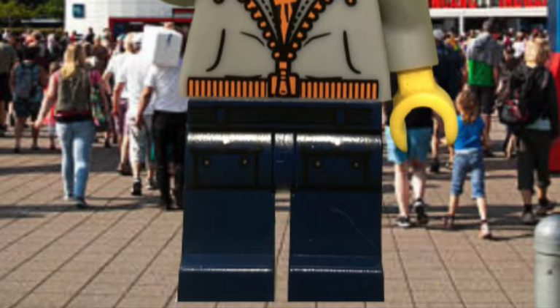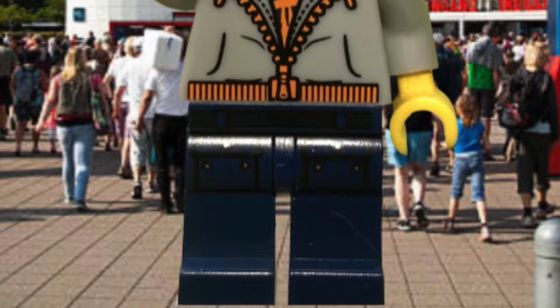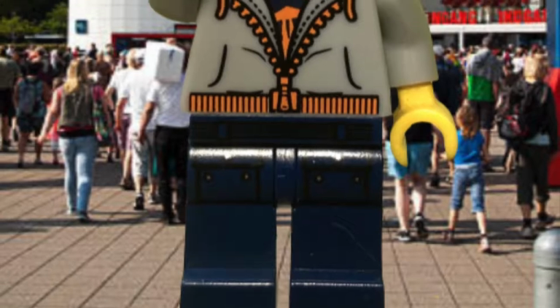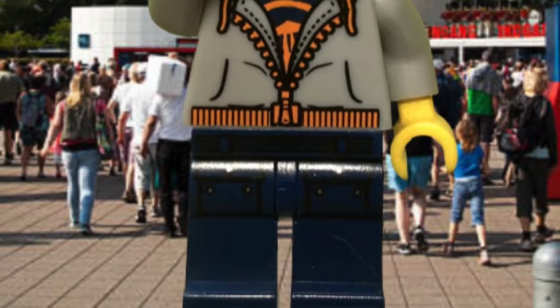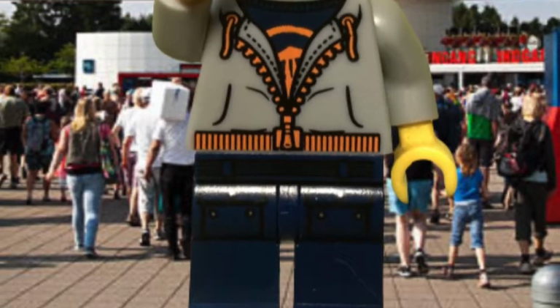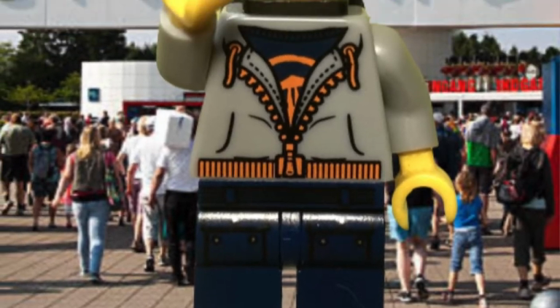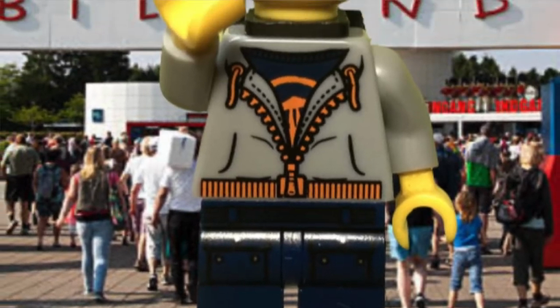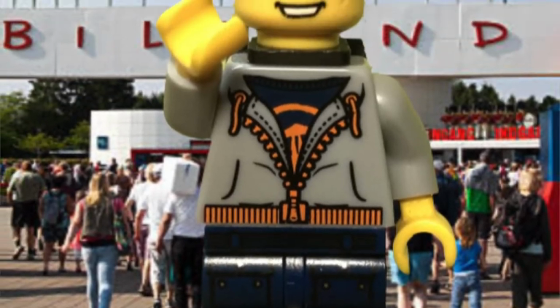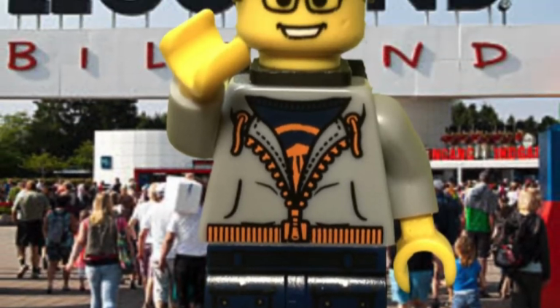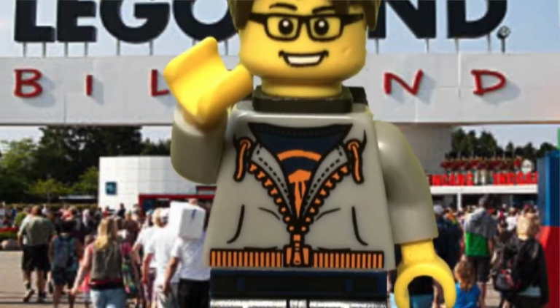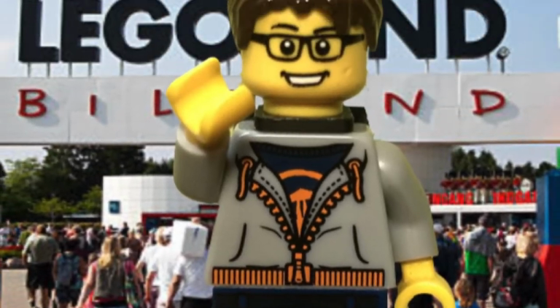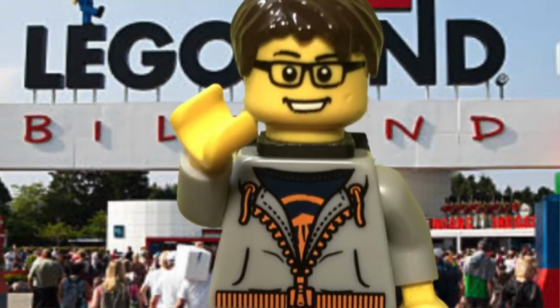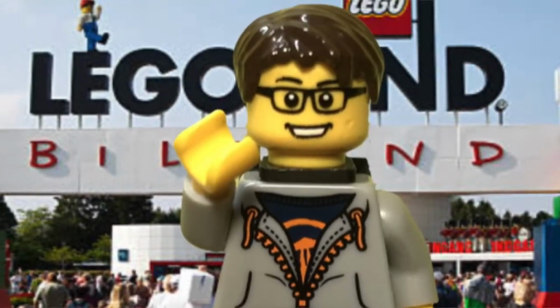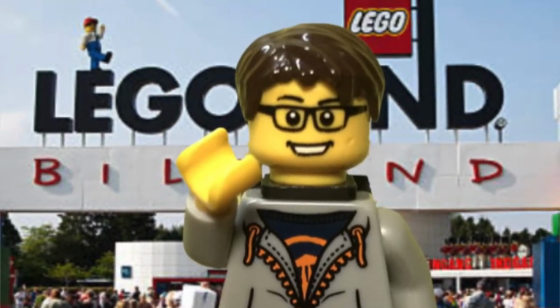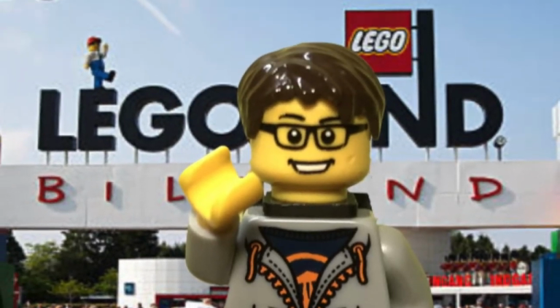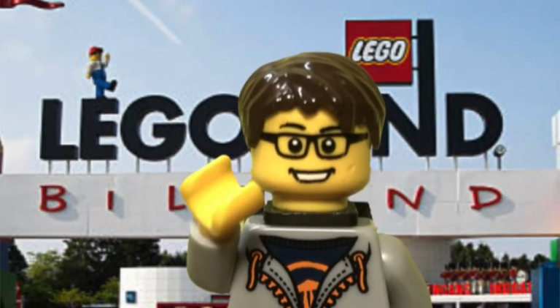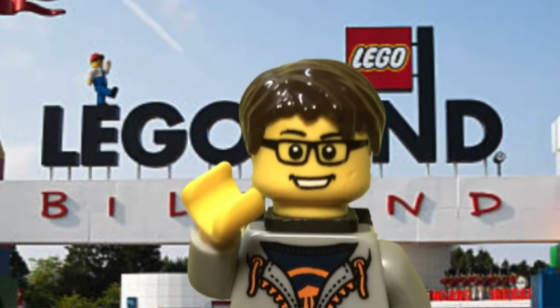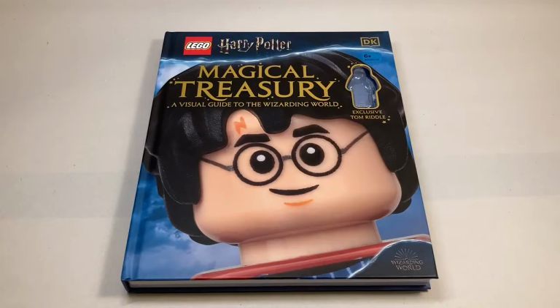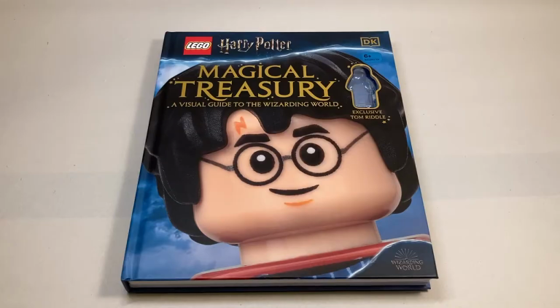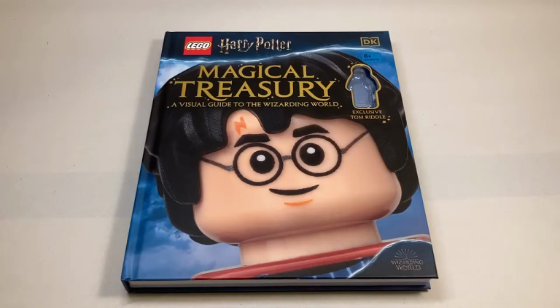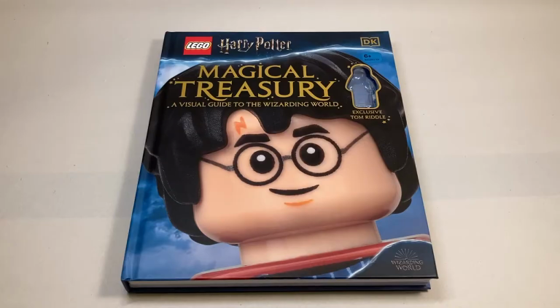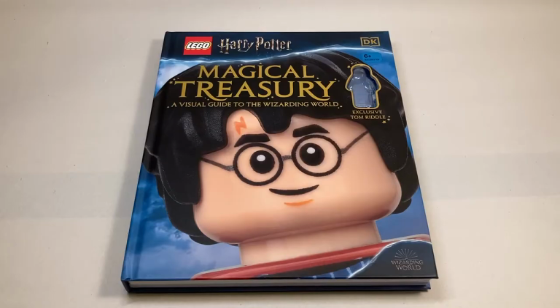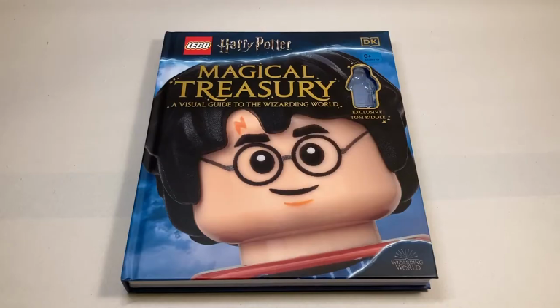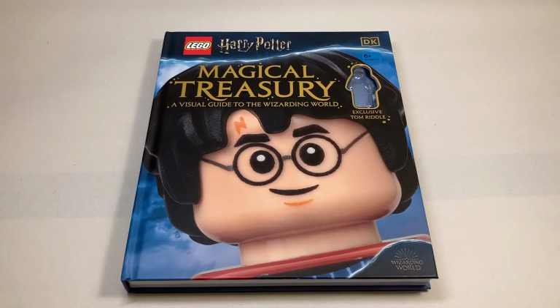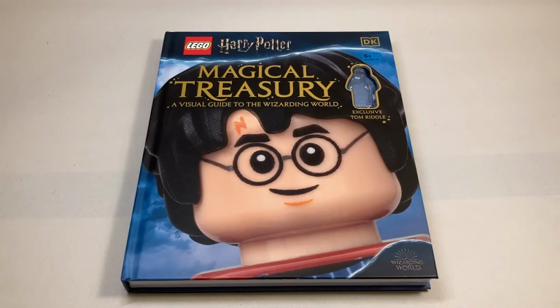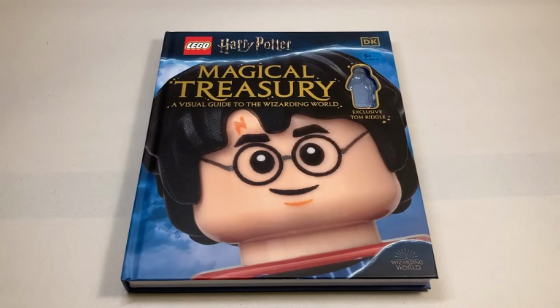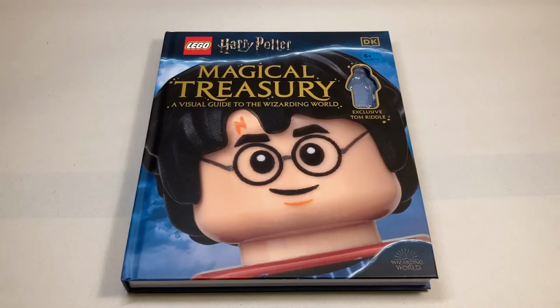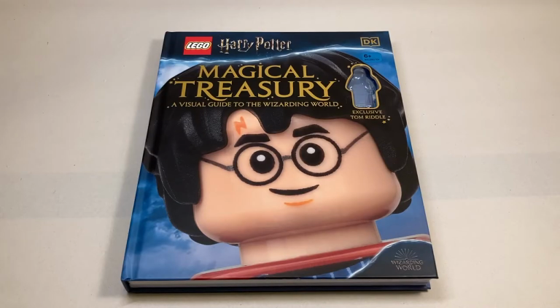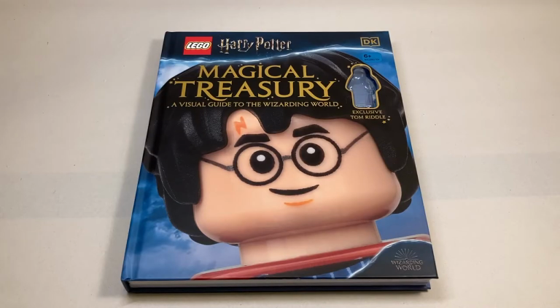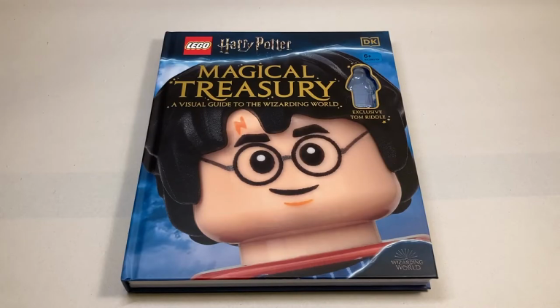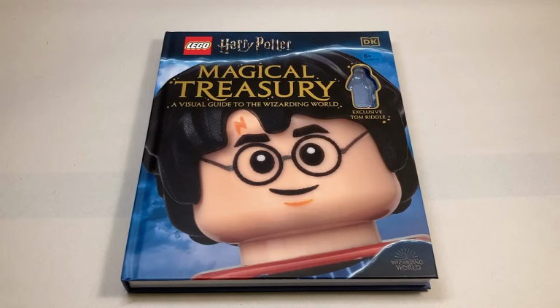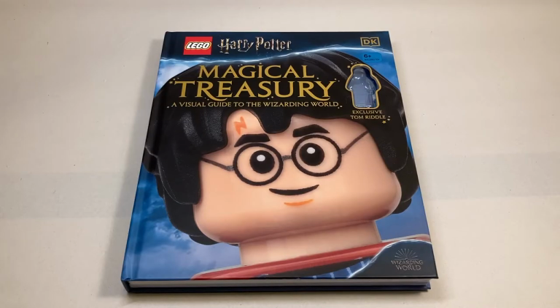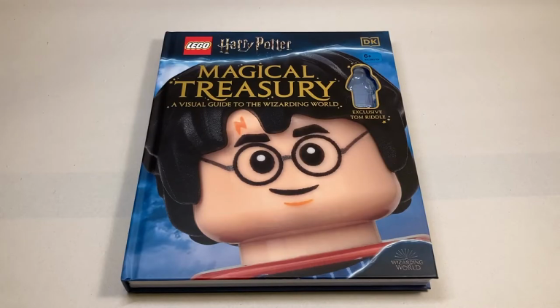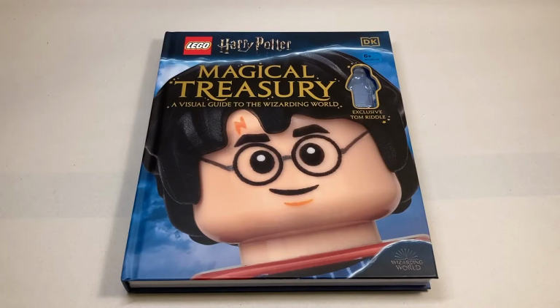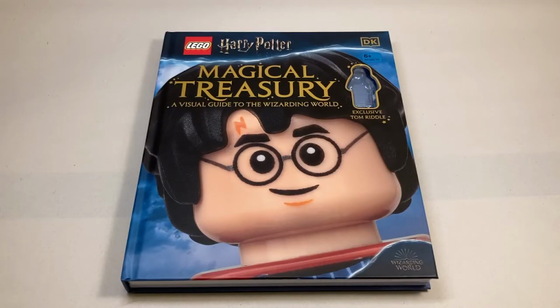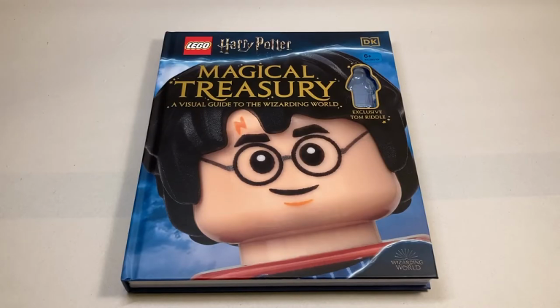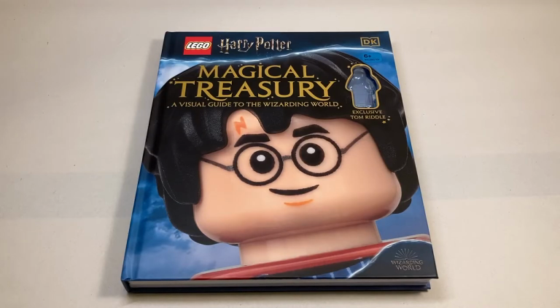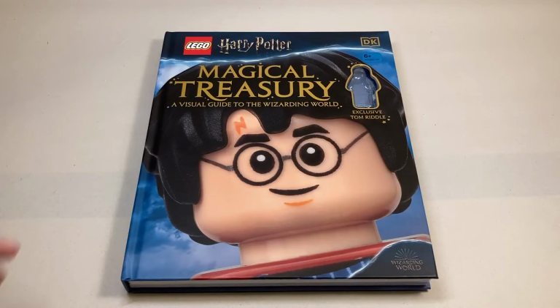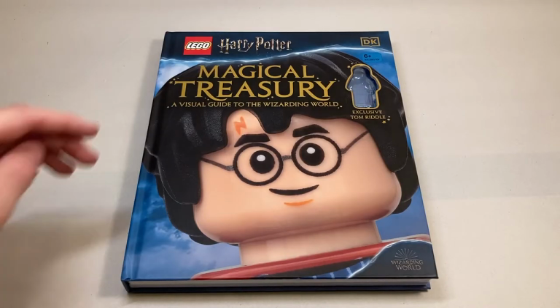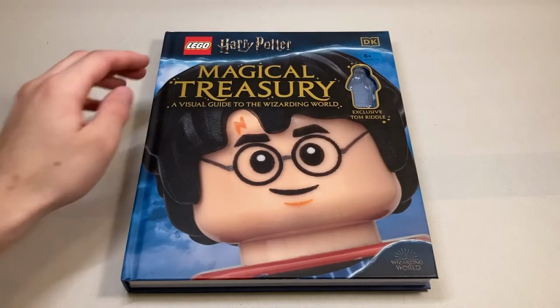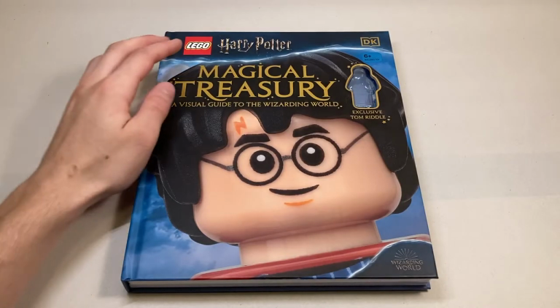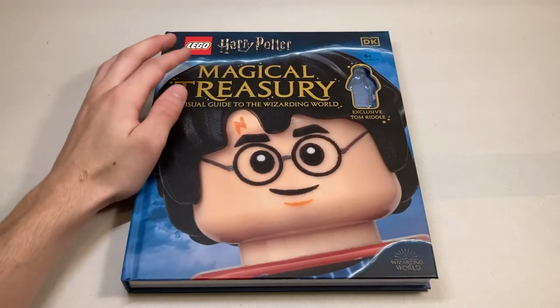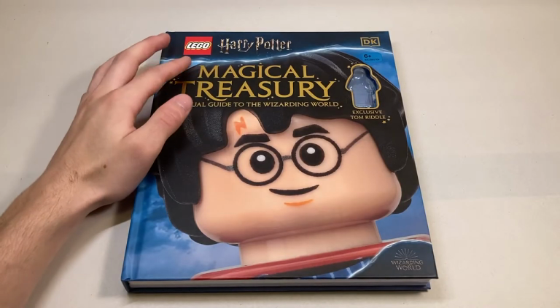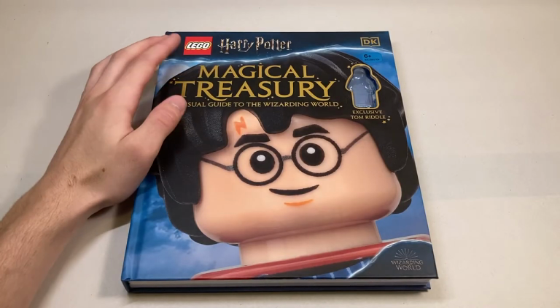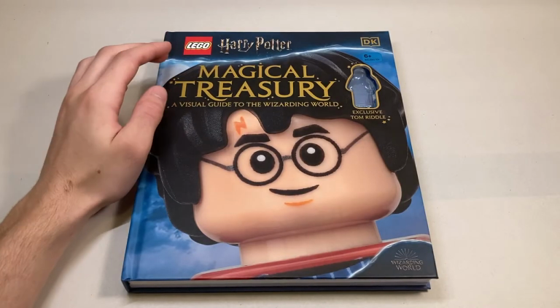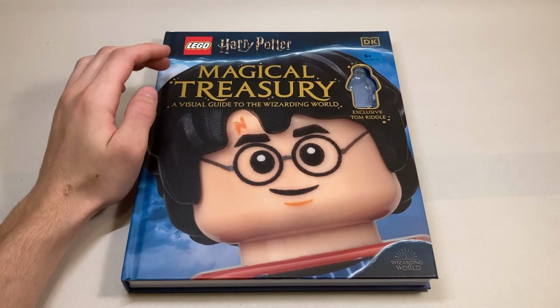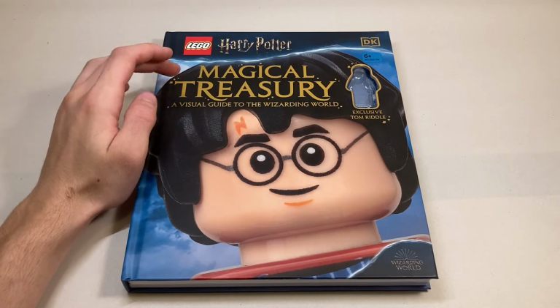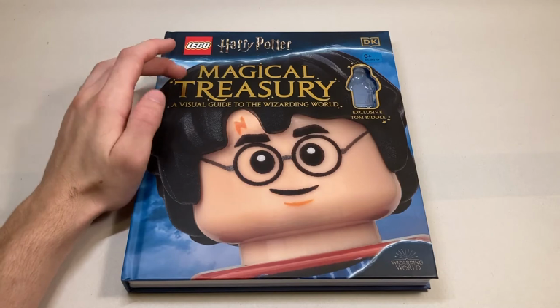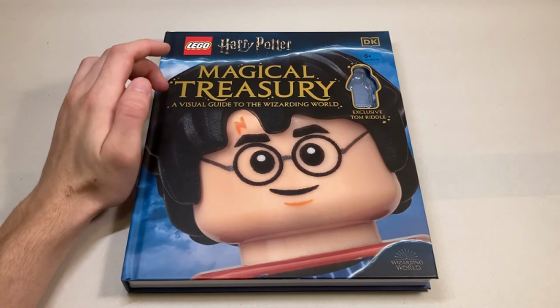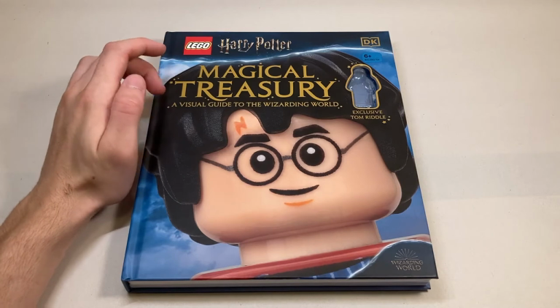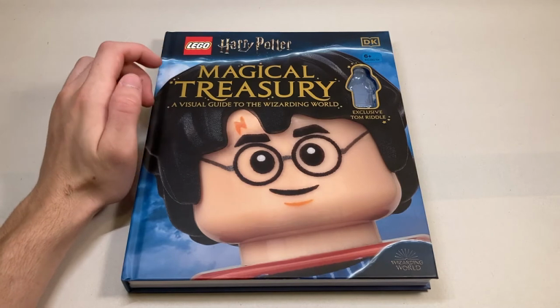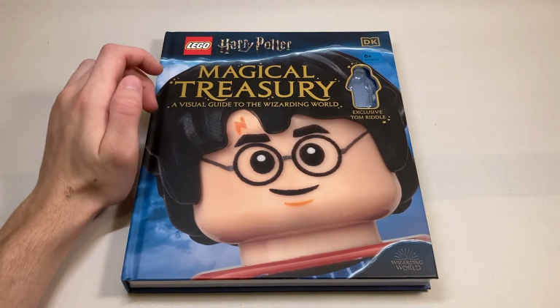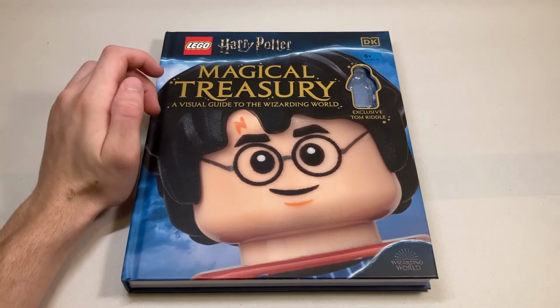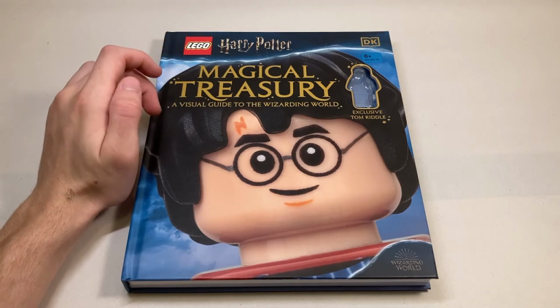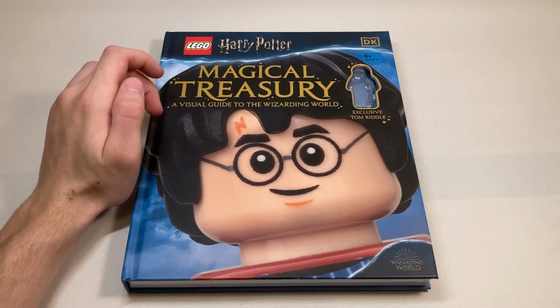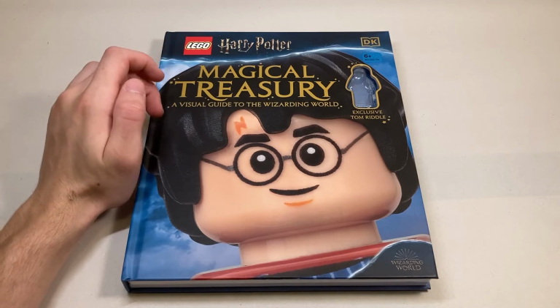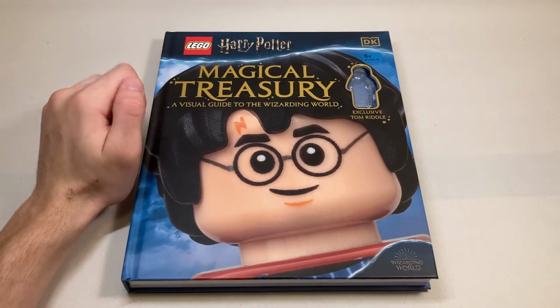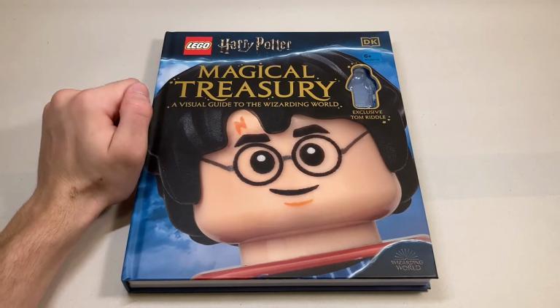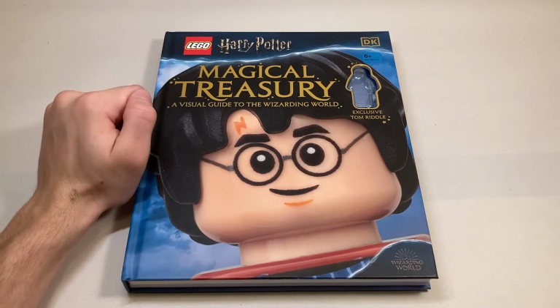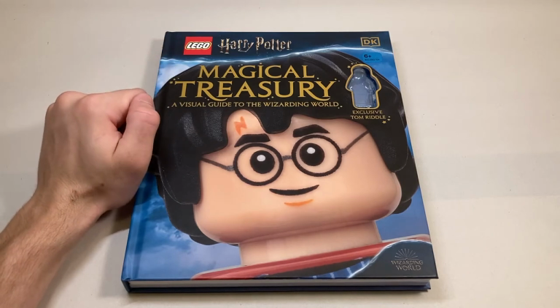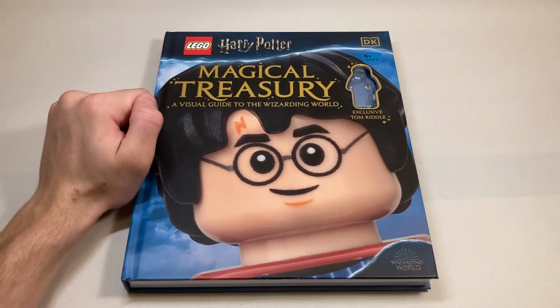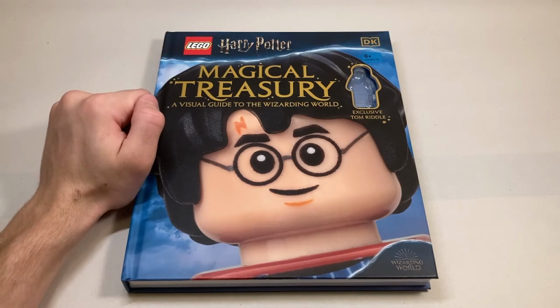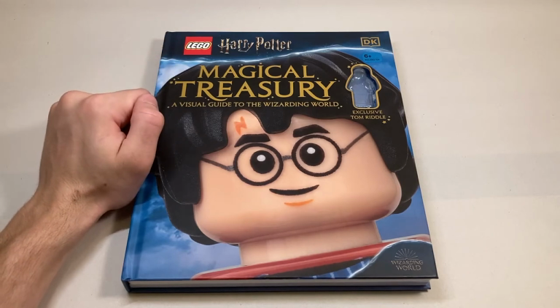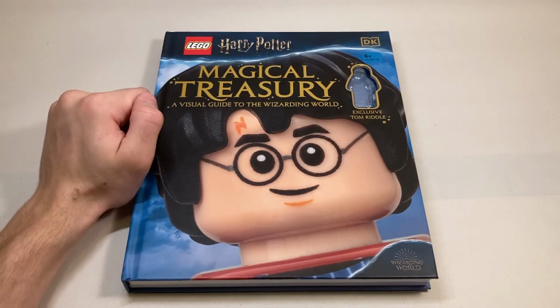Hello everyone and welcome back to the channel. Today we're going to be doing a different kind of video. We're going to be reviewing the new Harry Potter Magical Treasury, A Visual Guide to the Wizarding World.